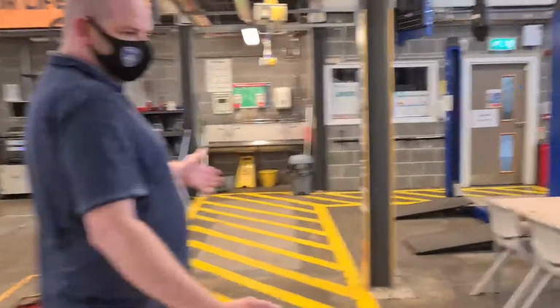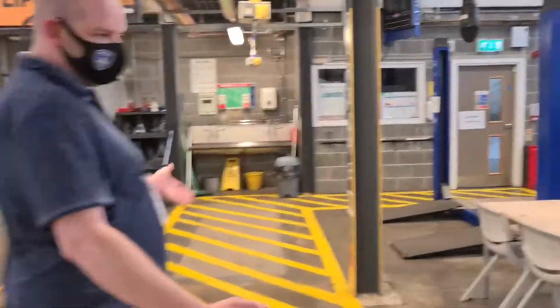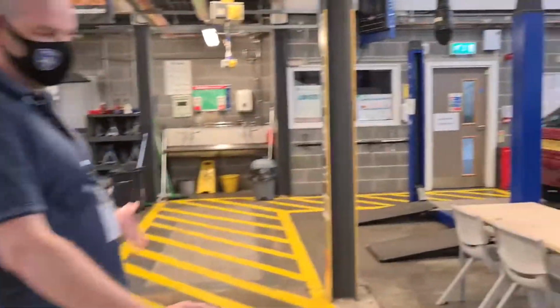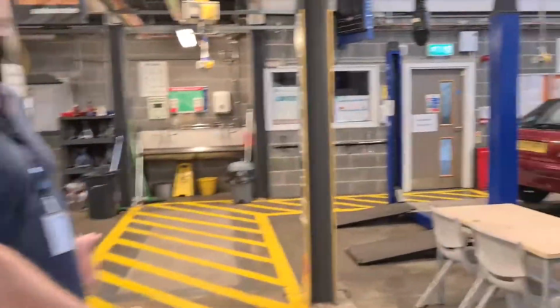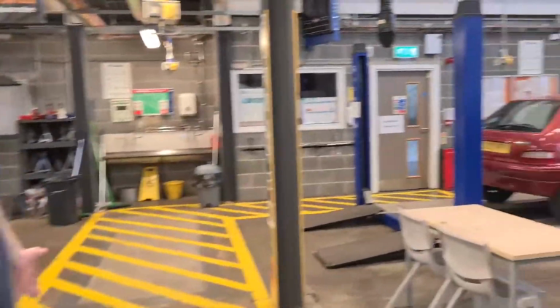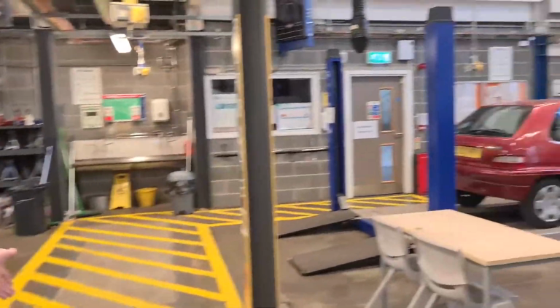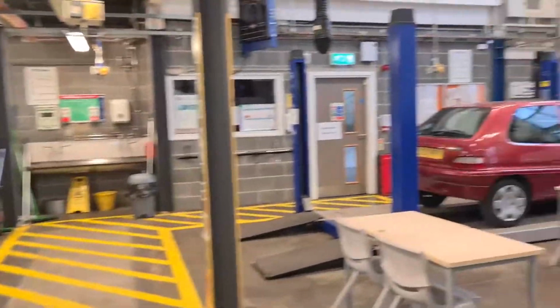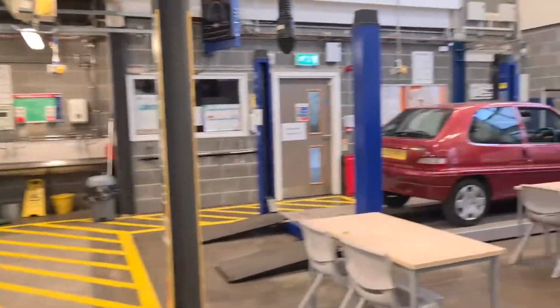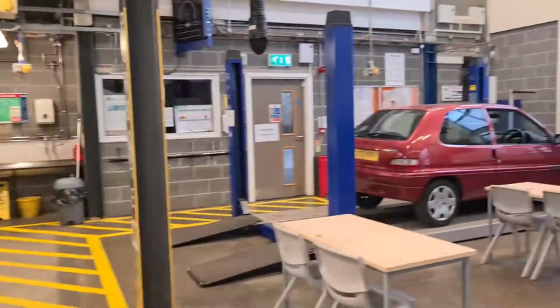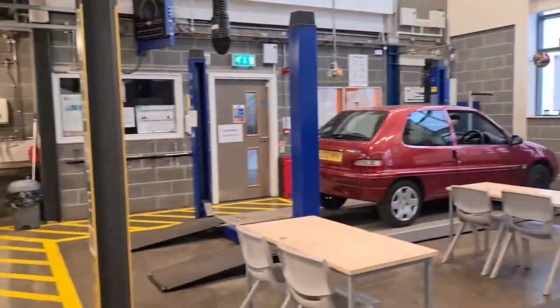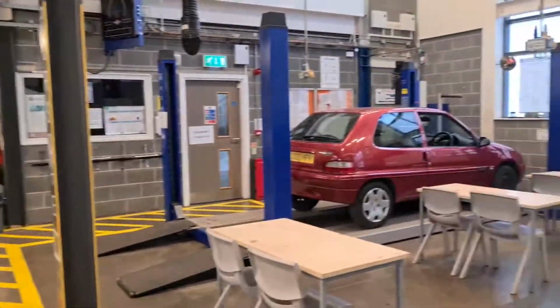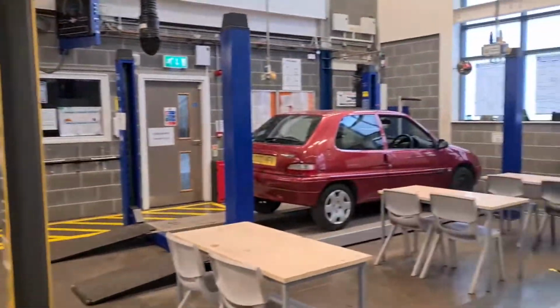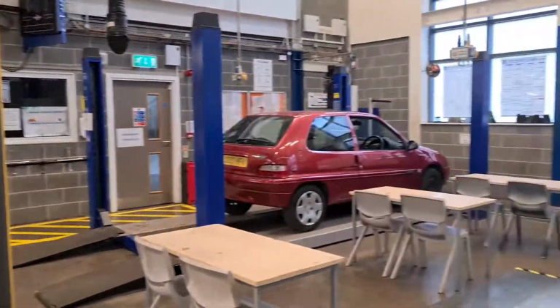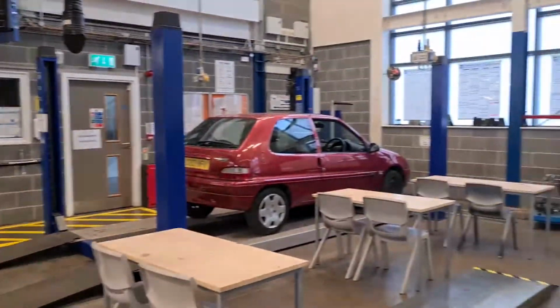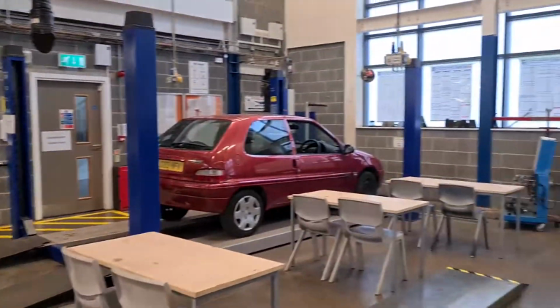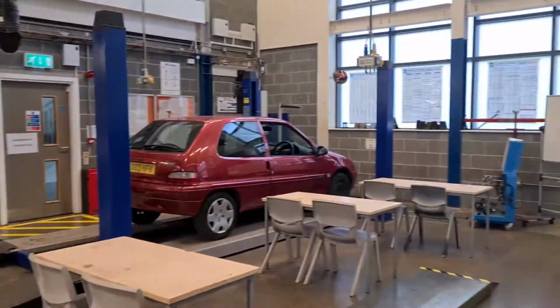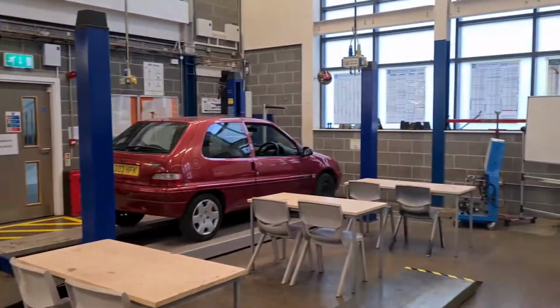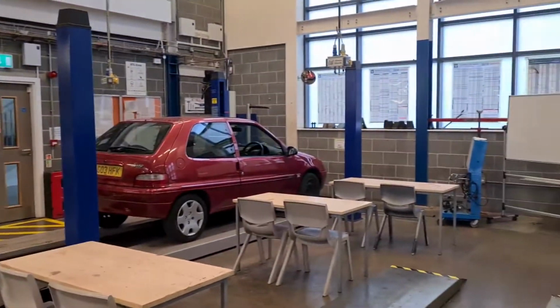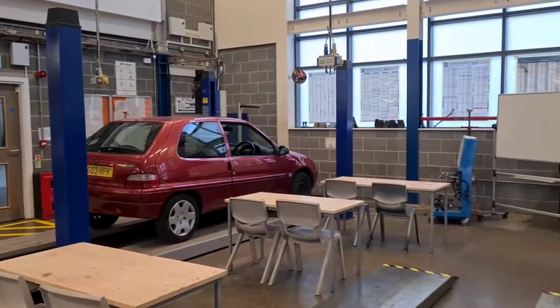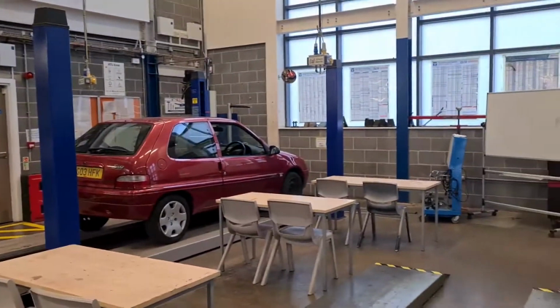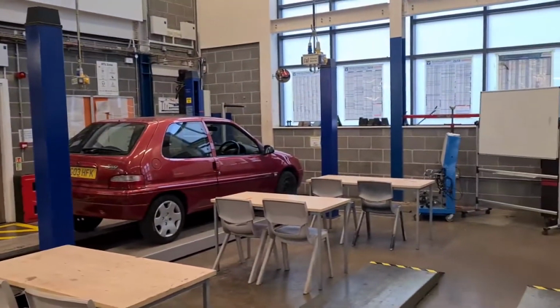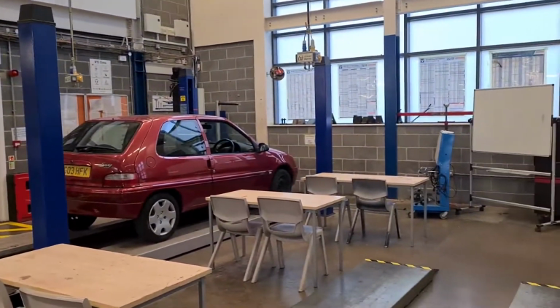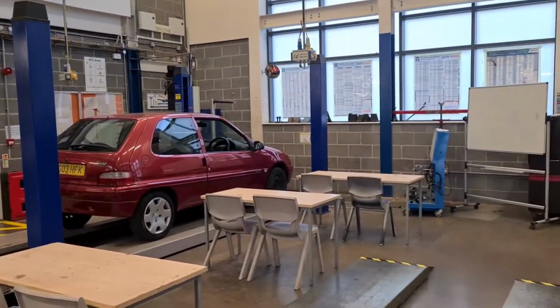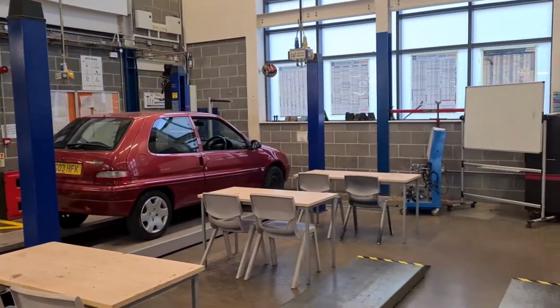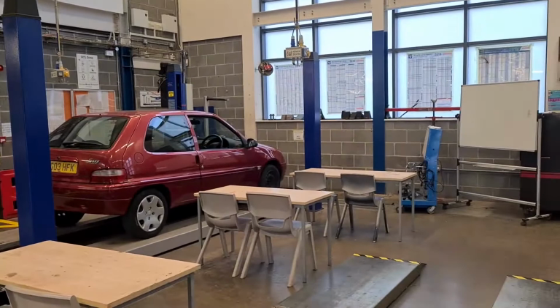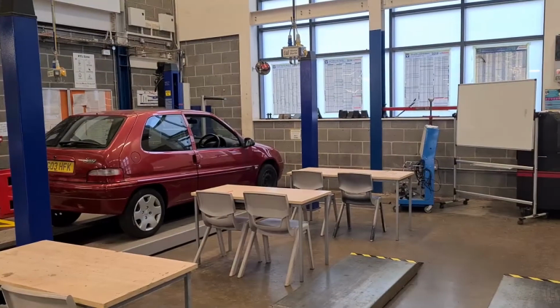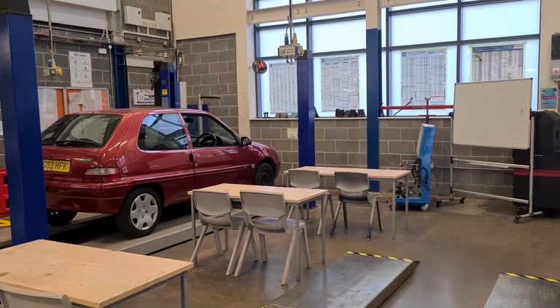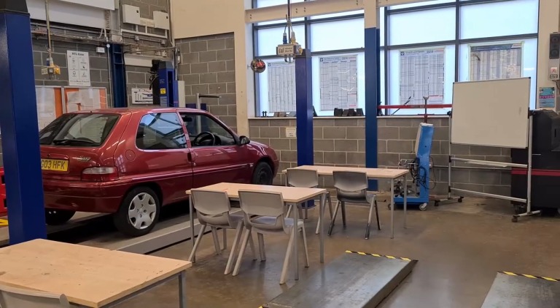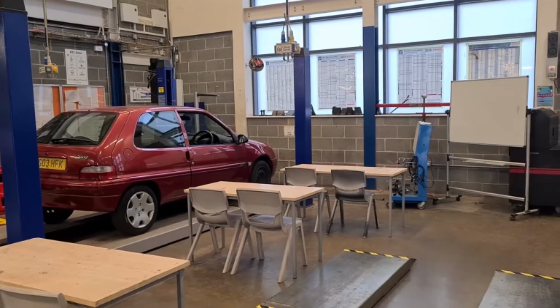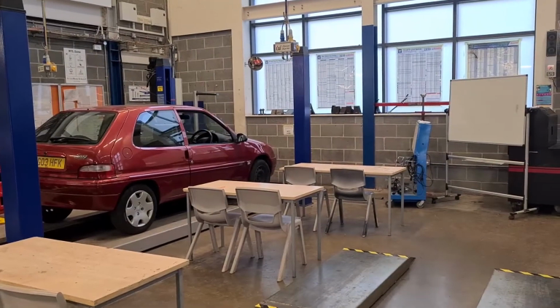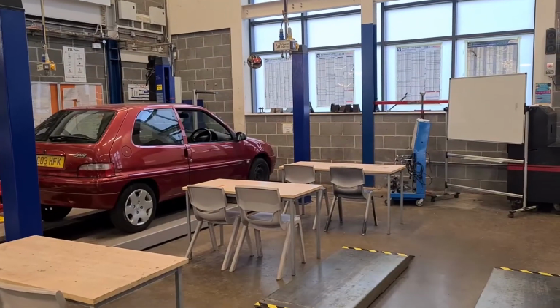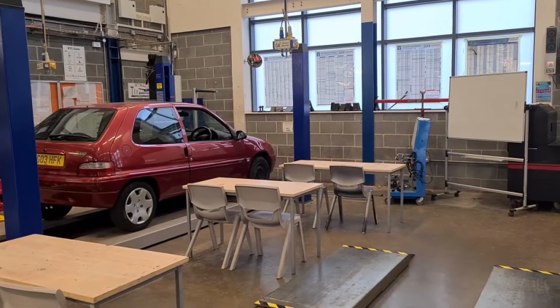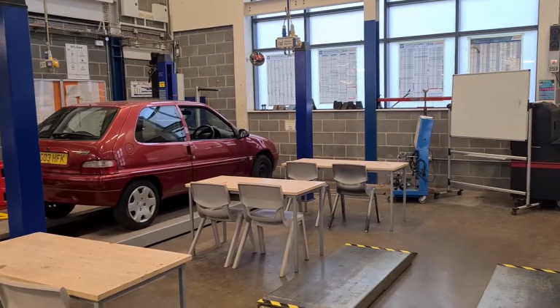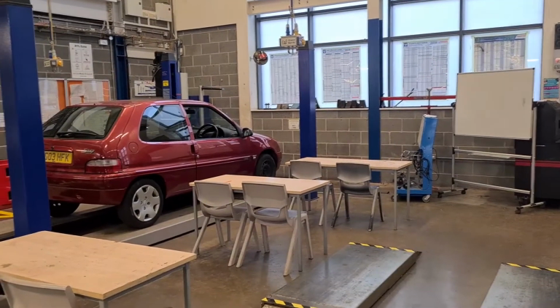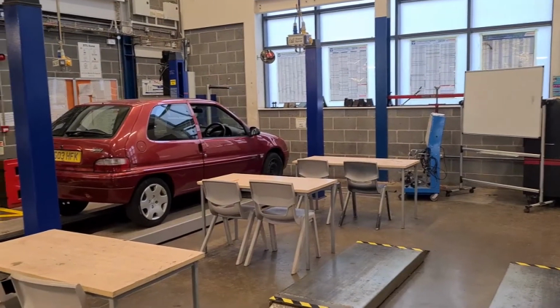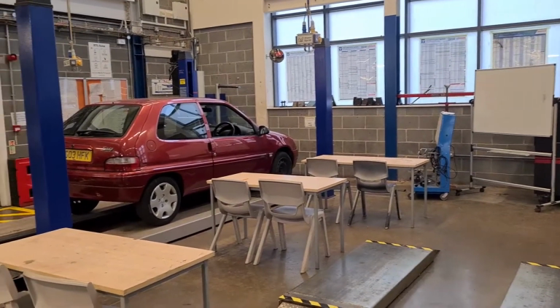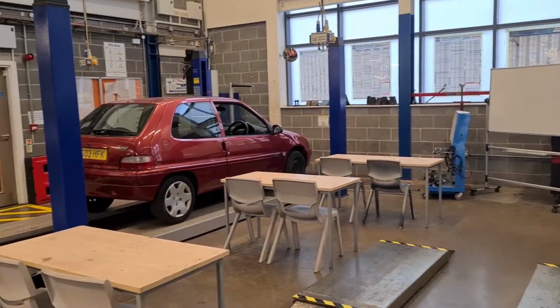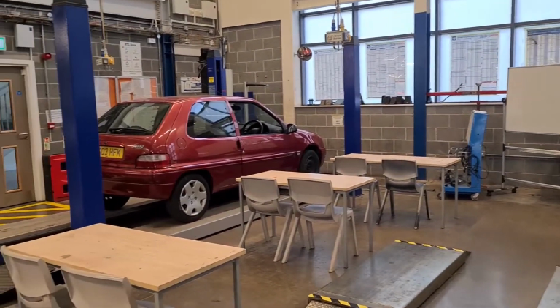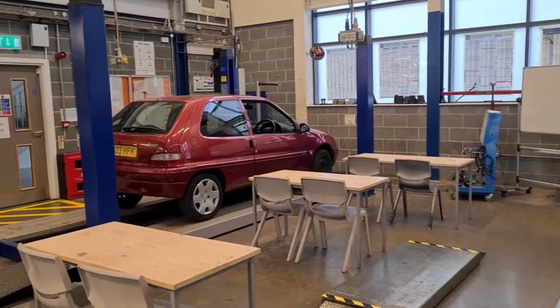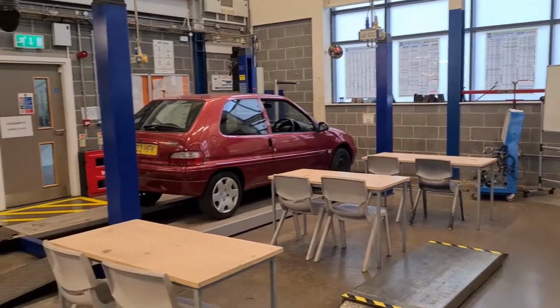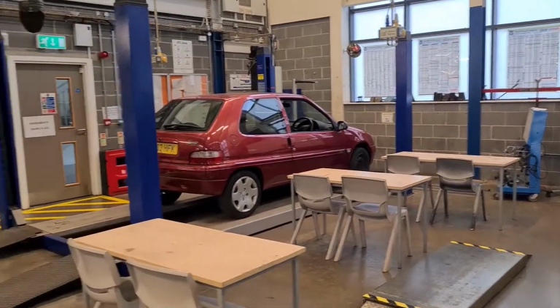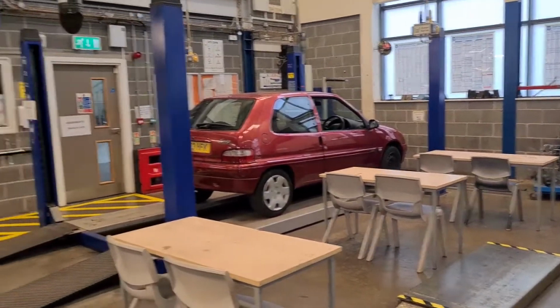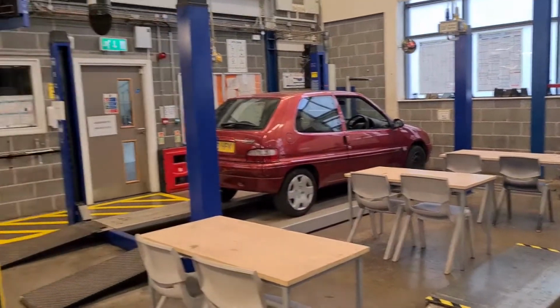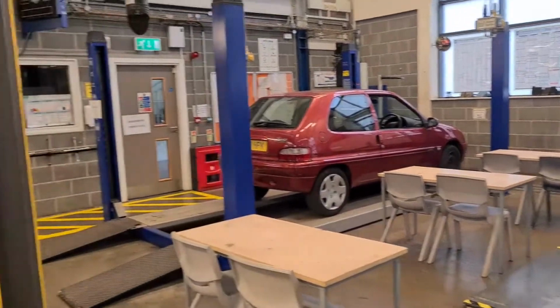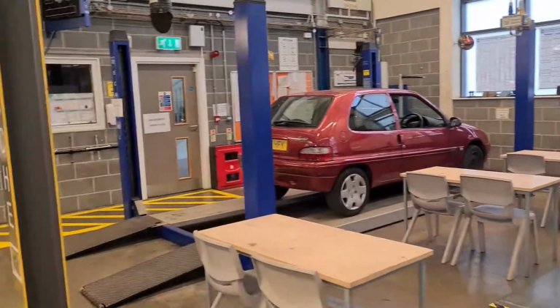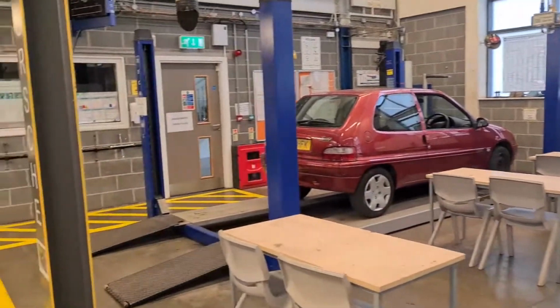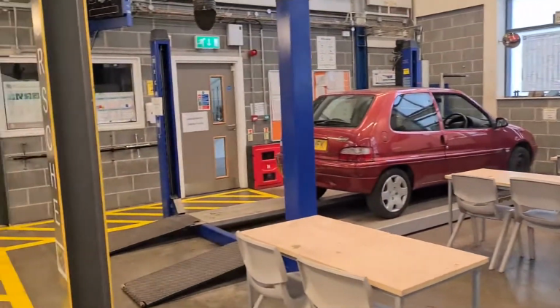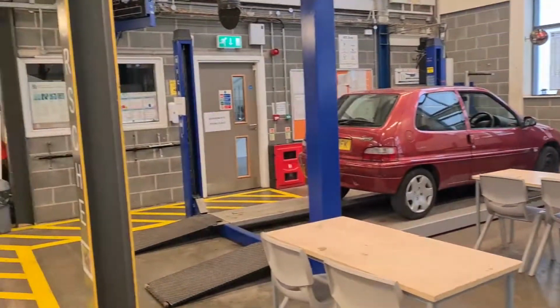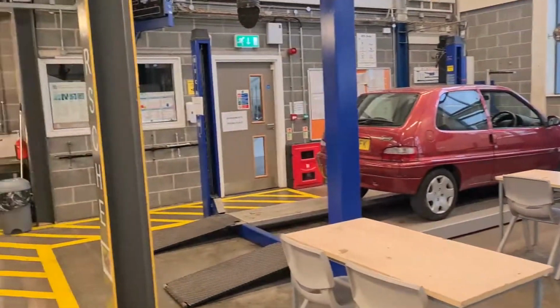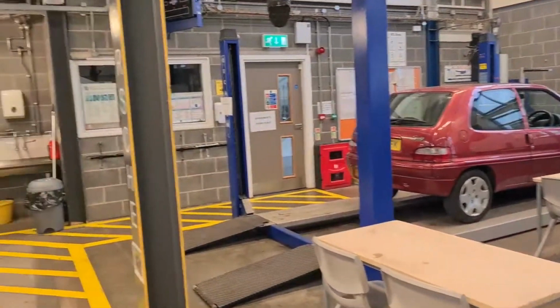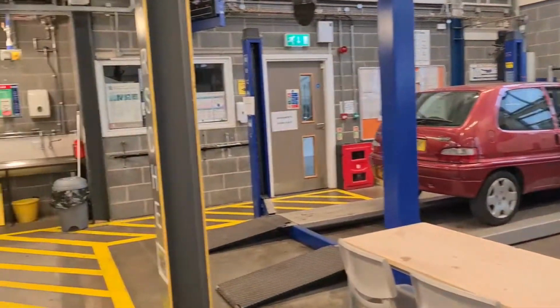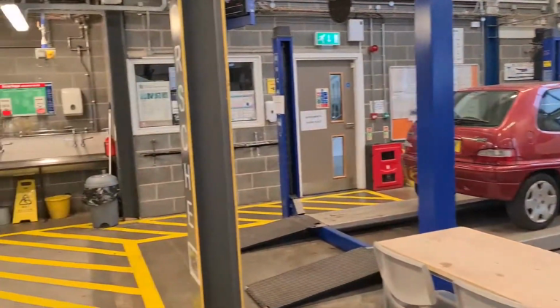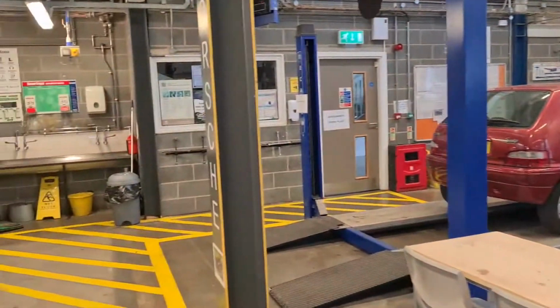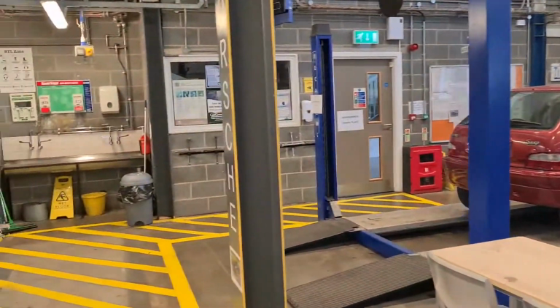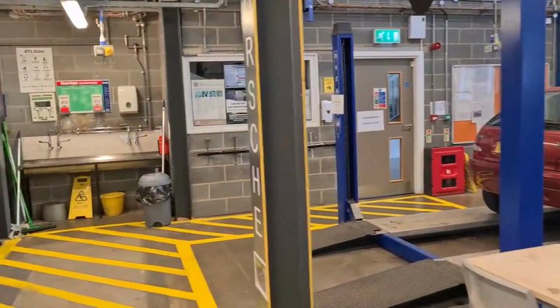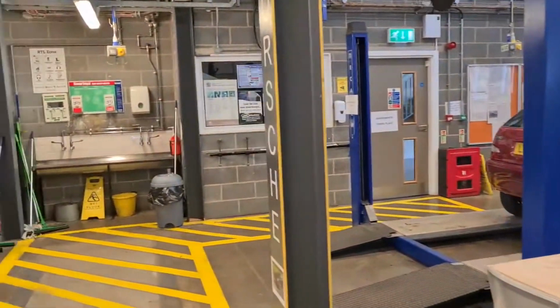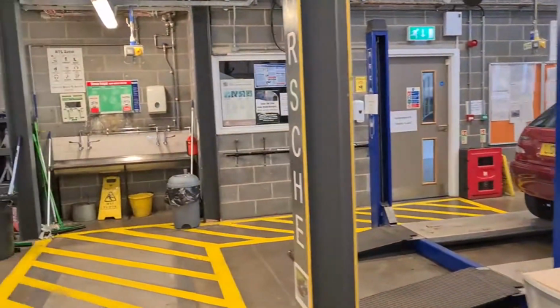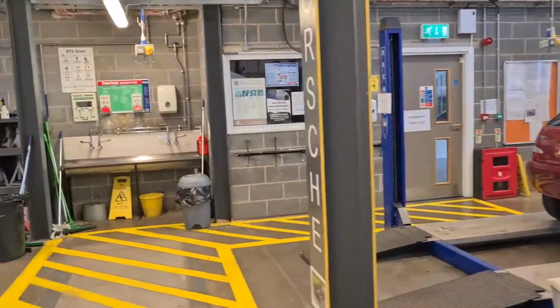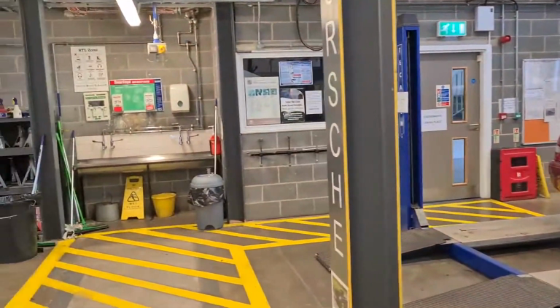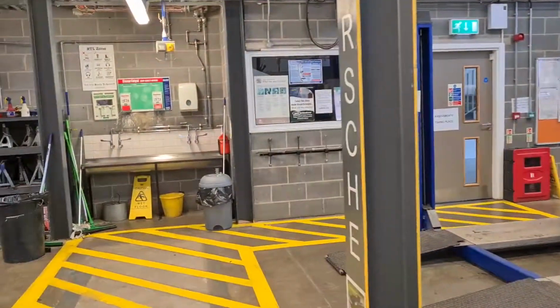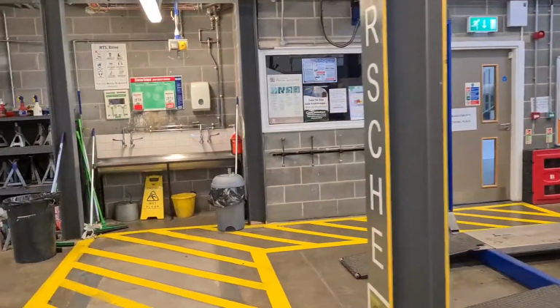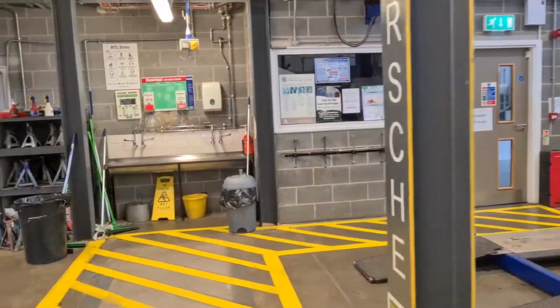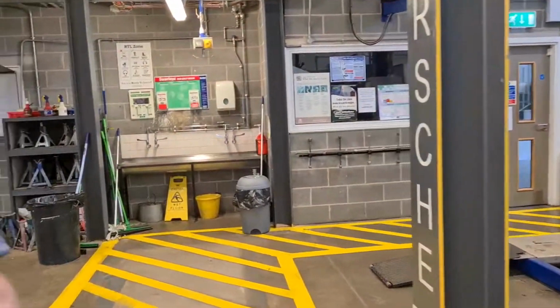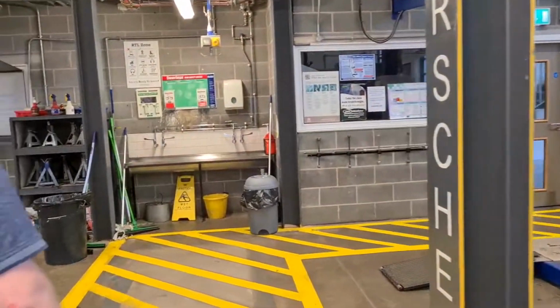It's pretty much in the classroom section in the workshop. That's the MOT bay, so you can come and run MOTs on vehicles.